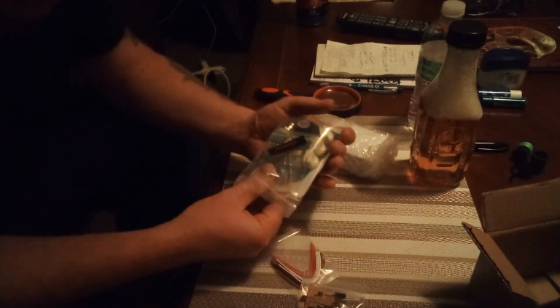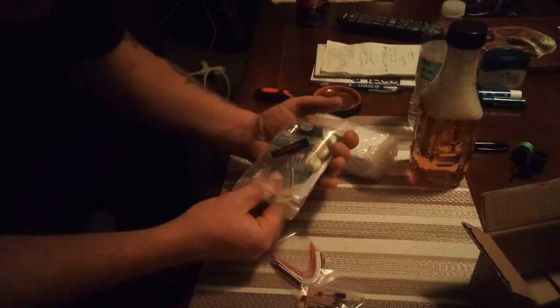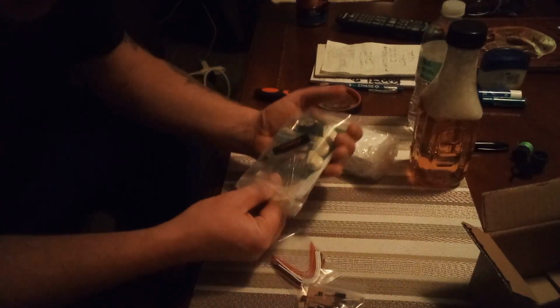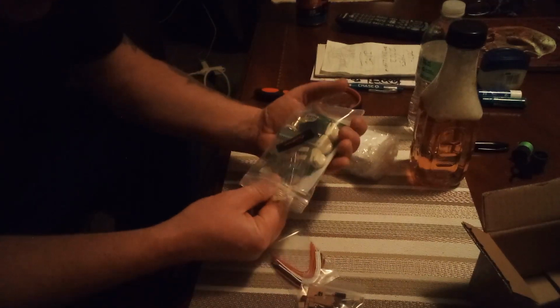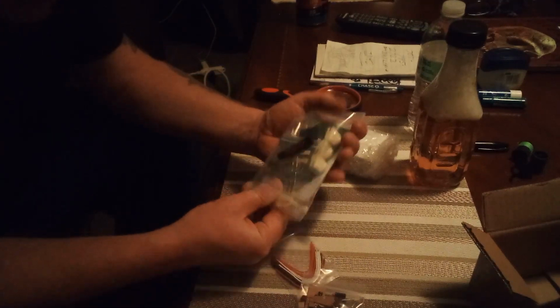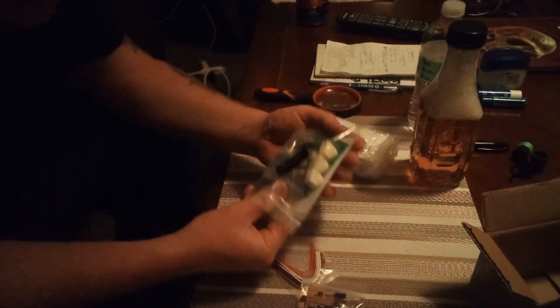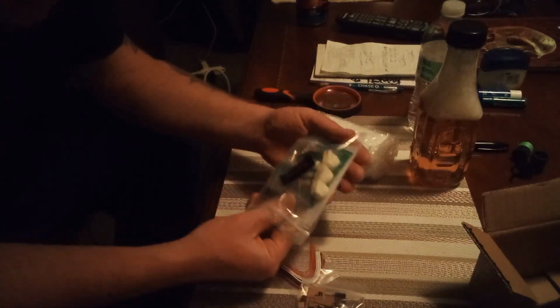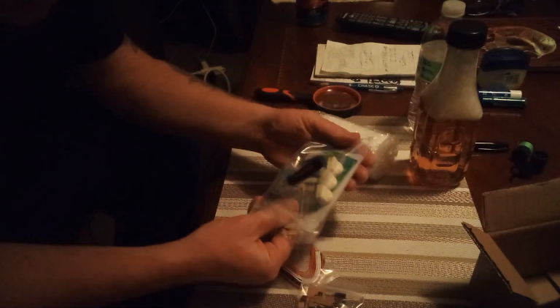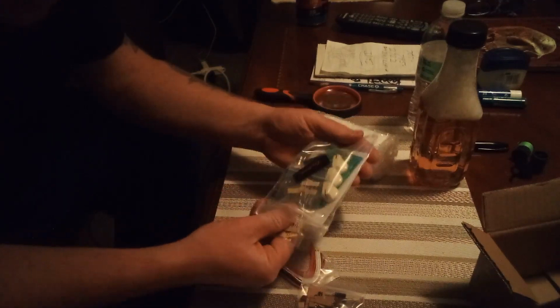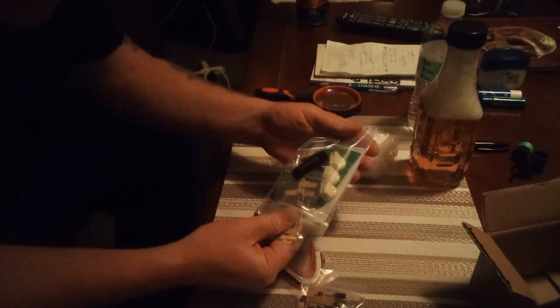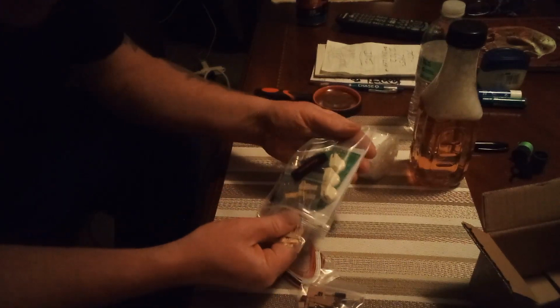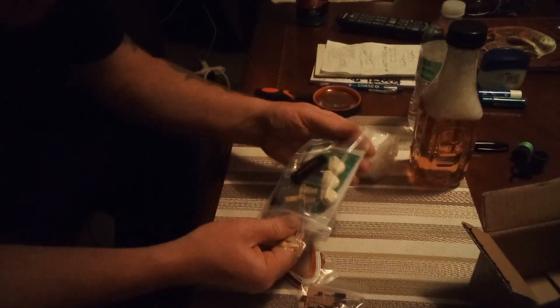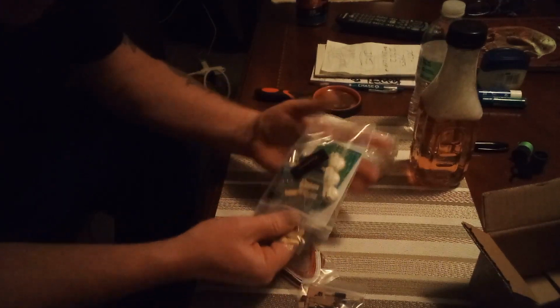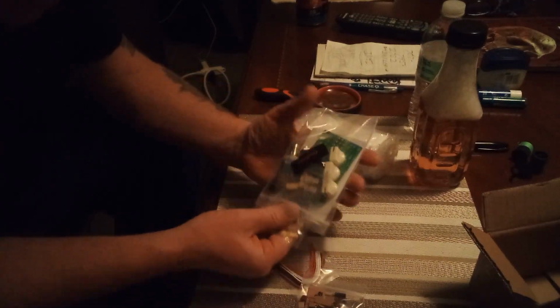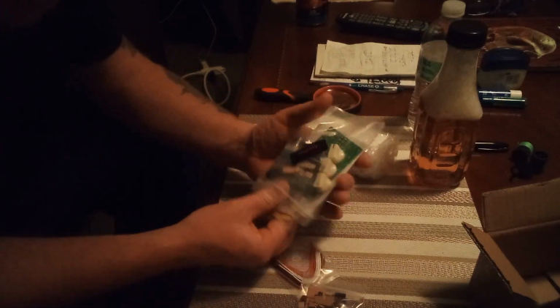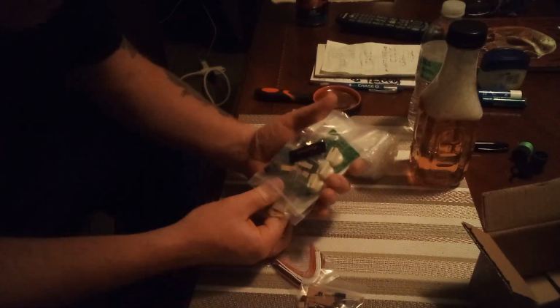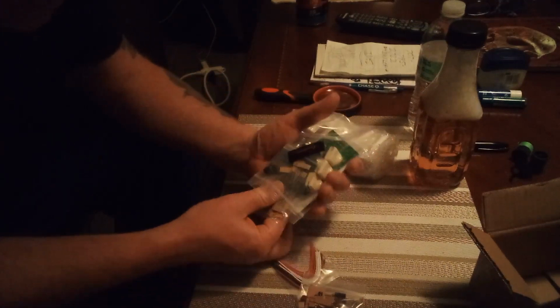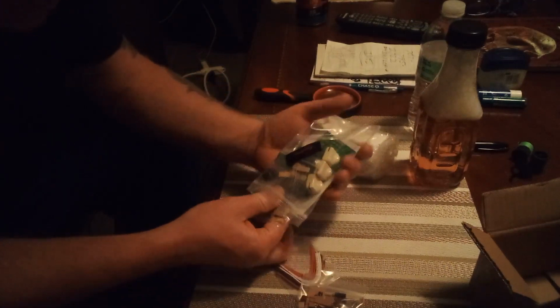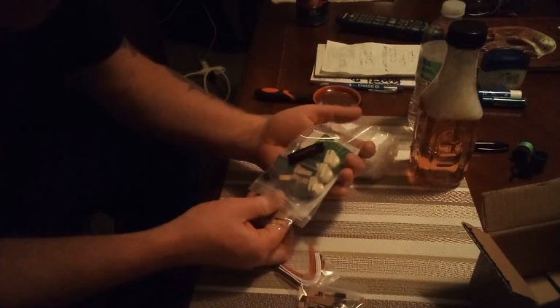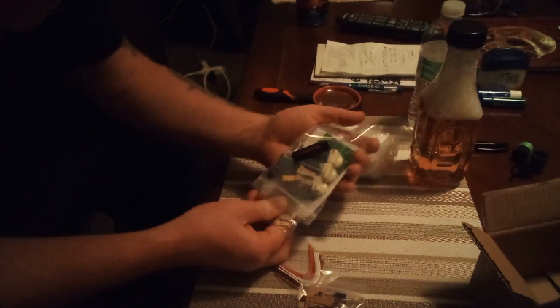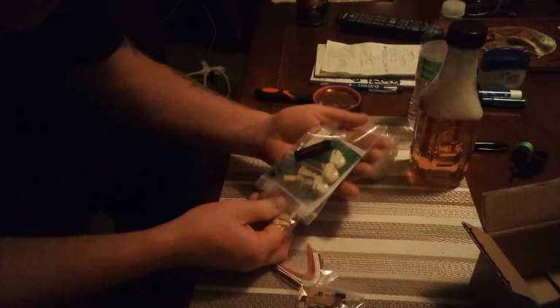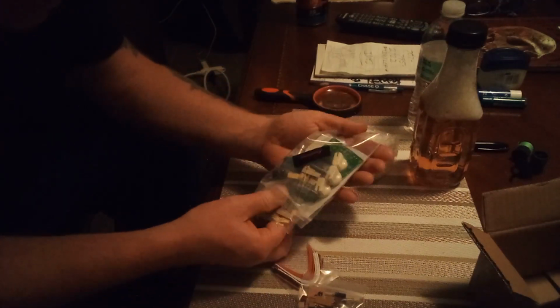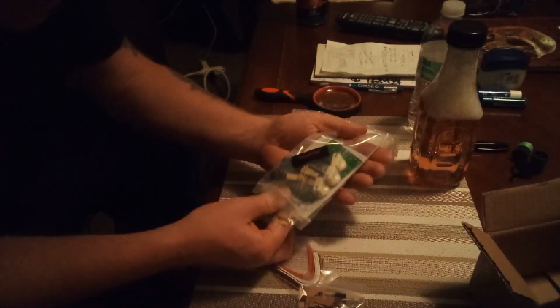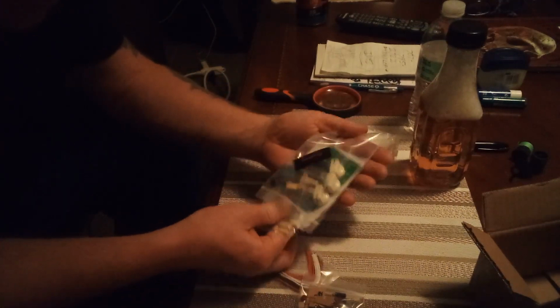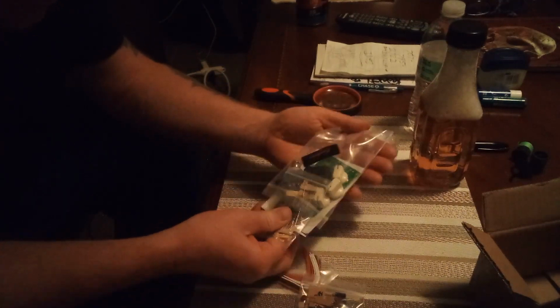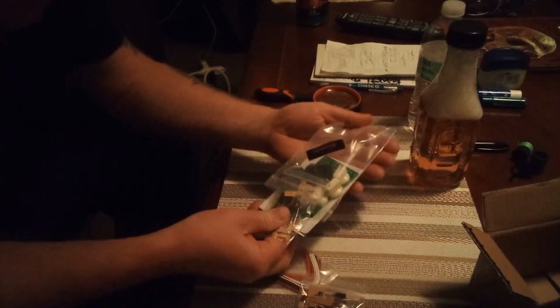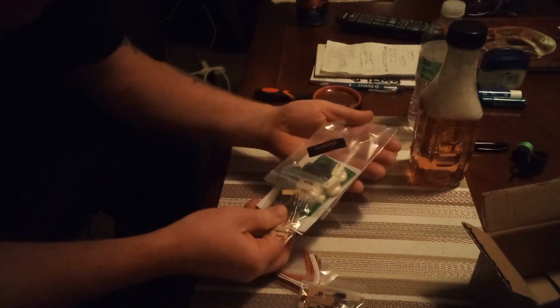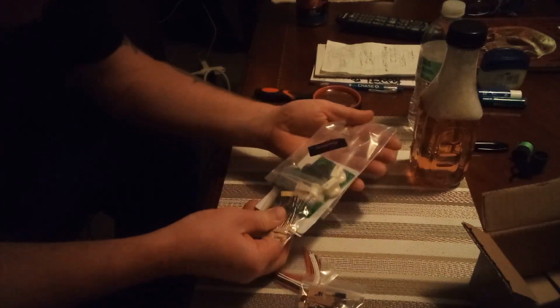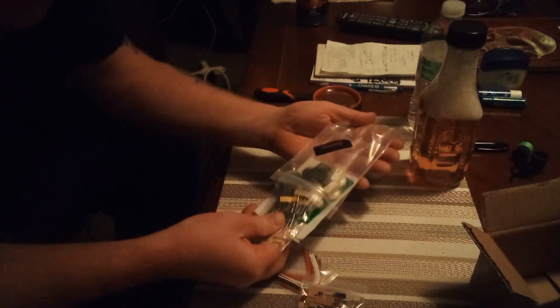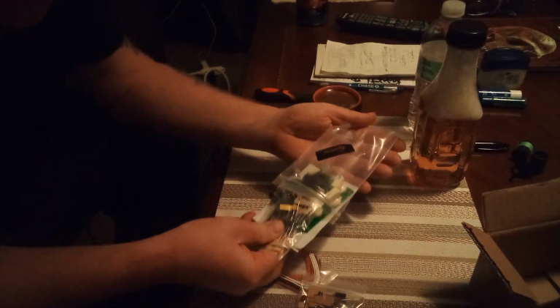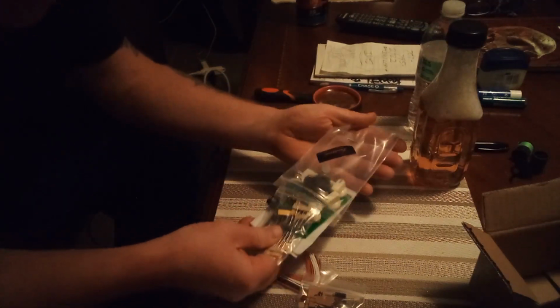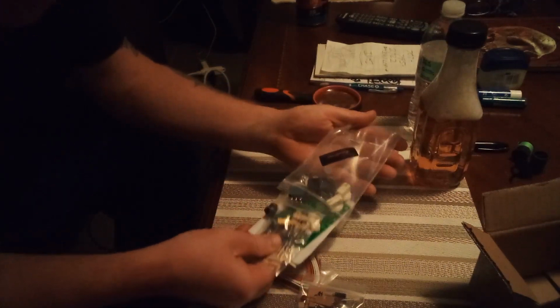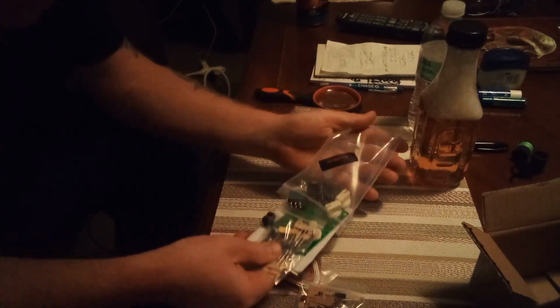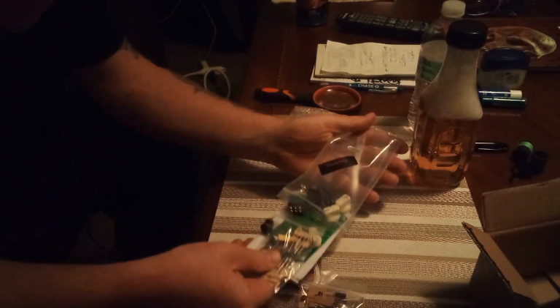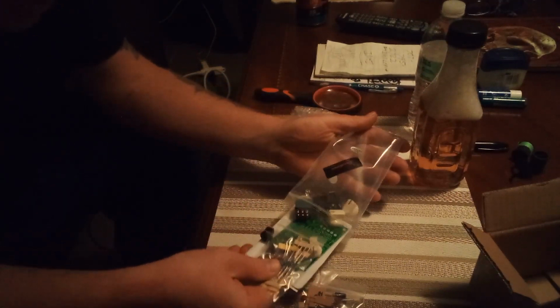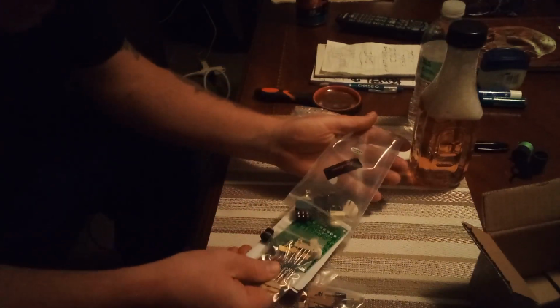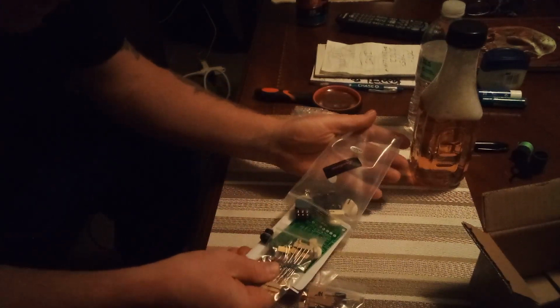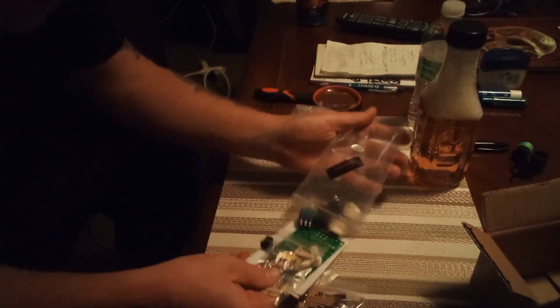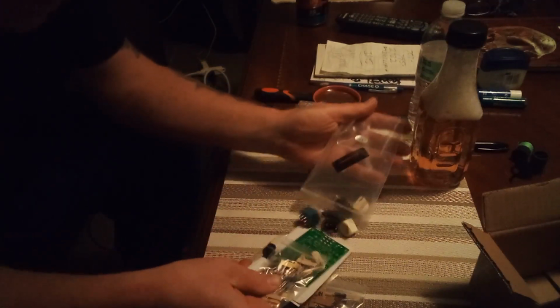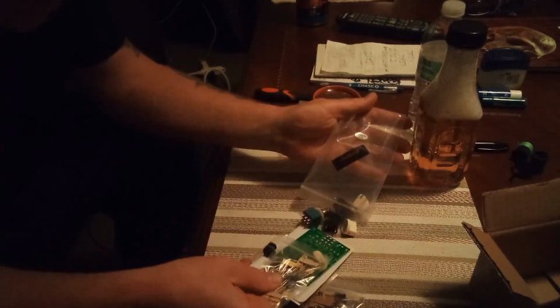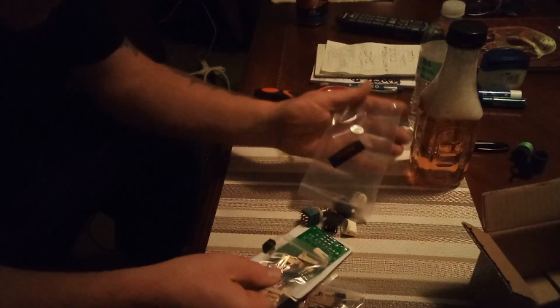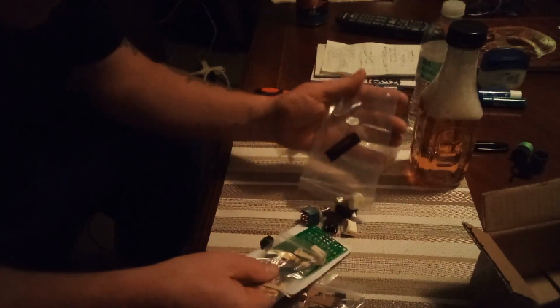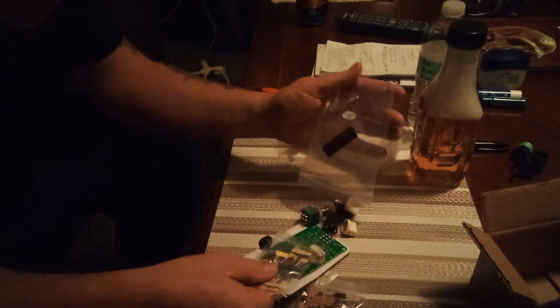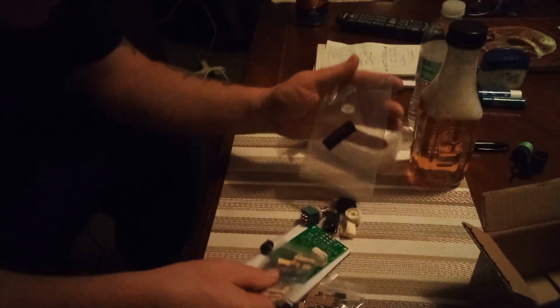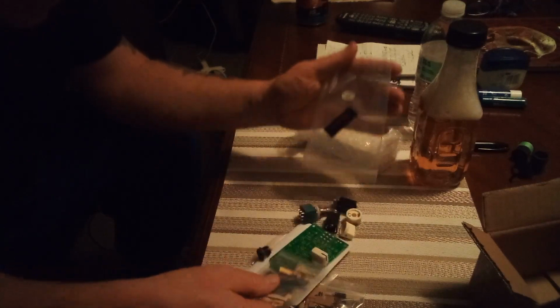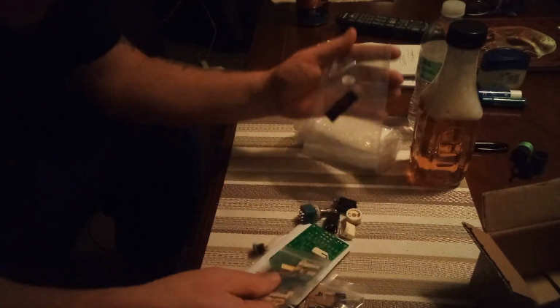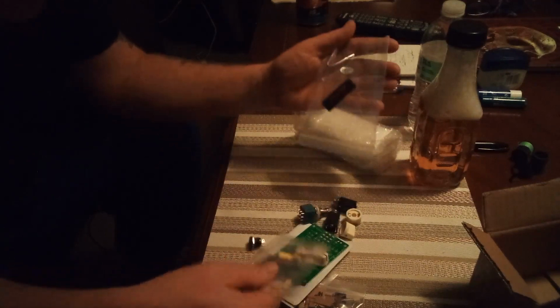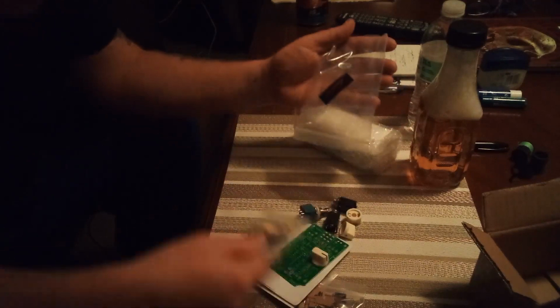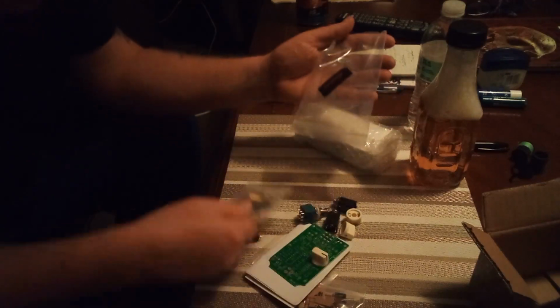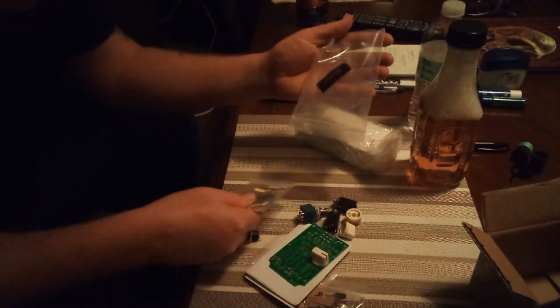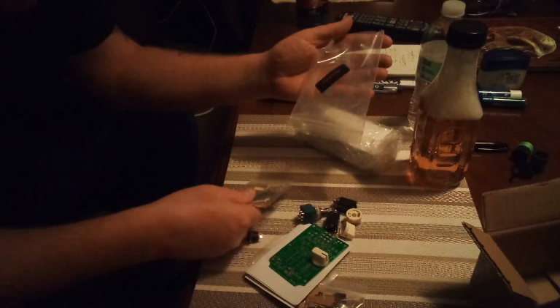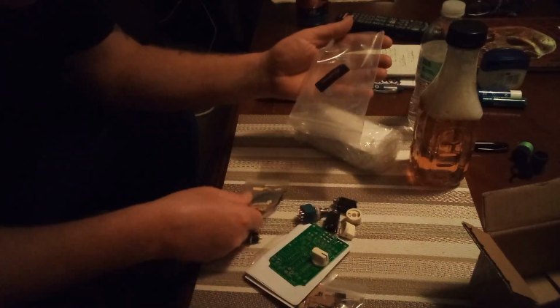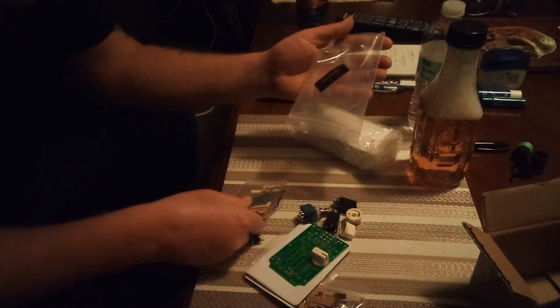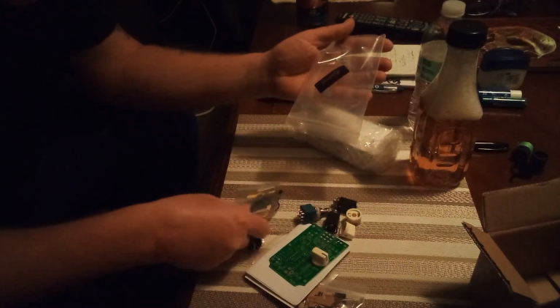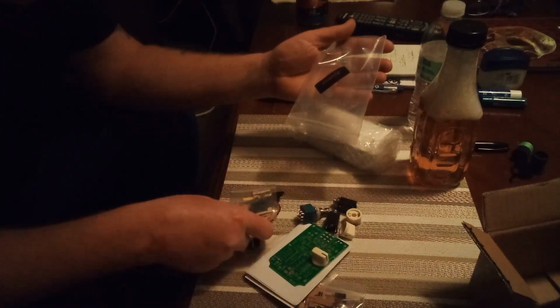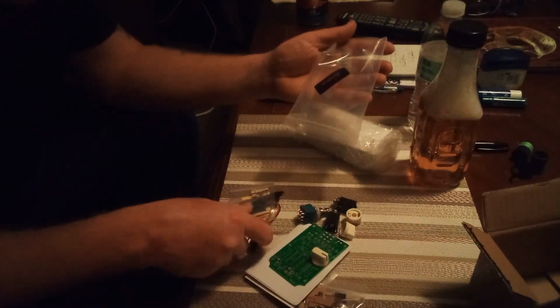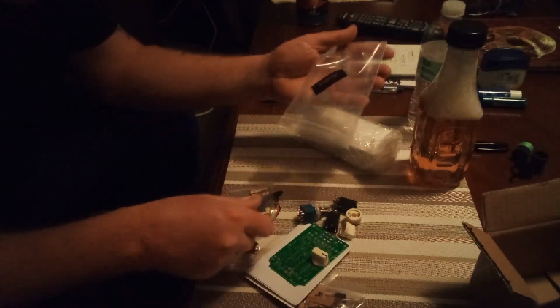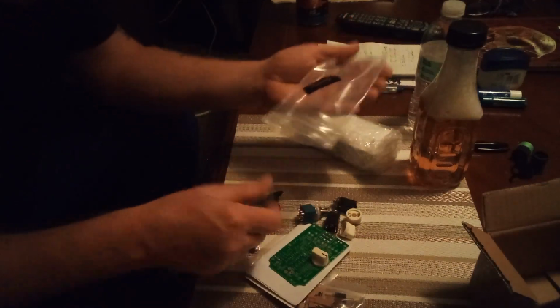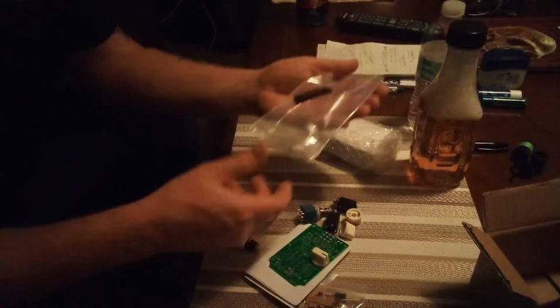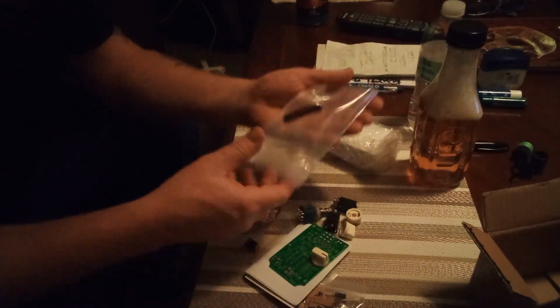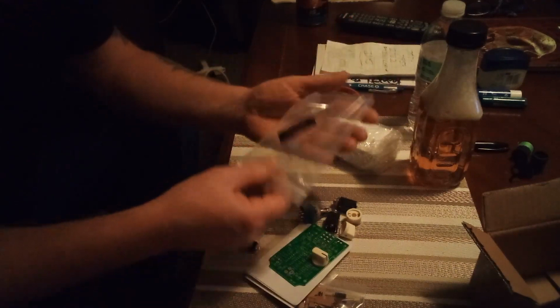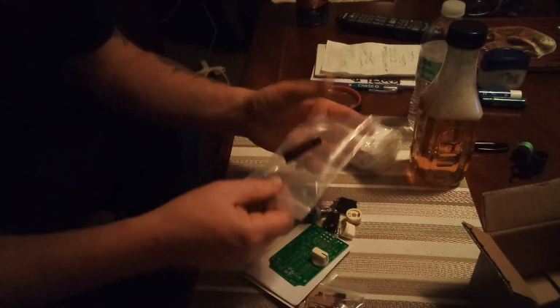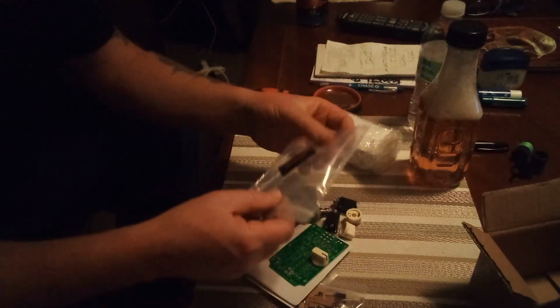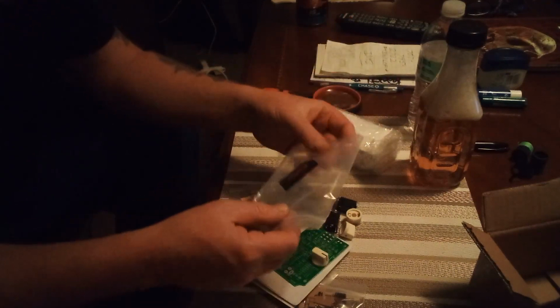I see a lot of parts here. This is quite a kit.